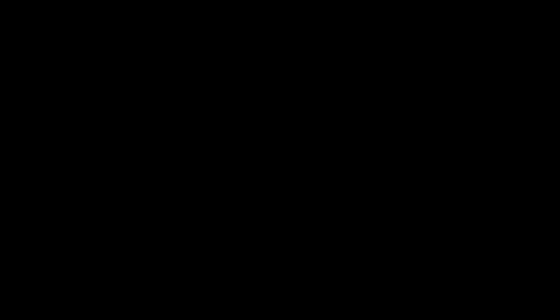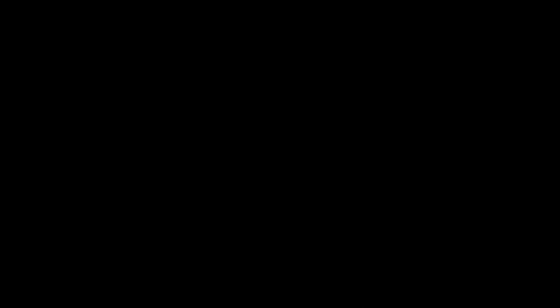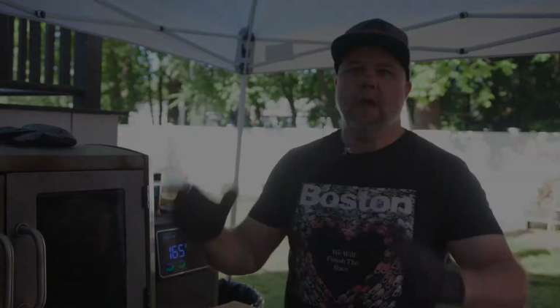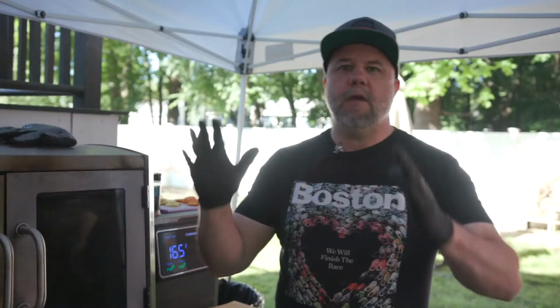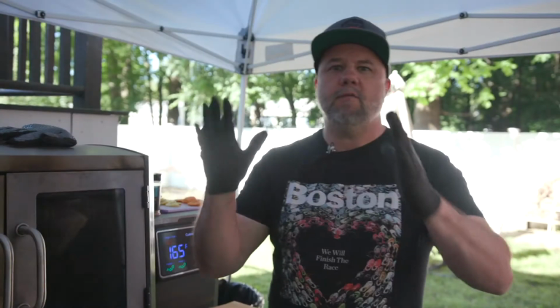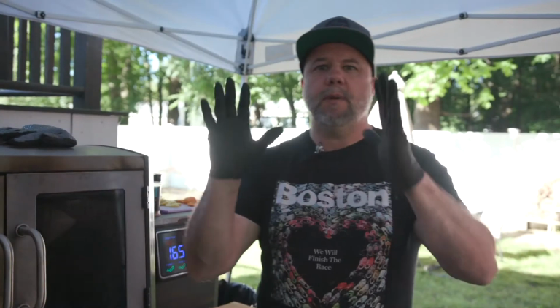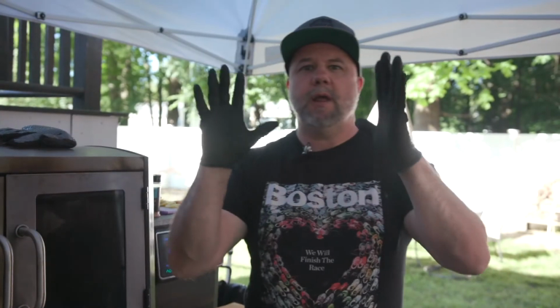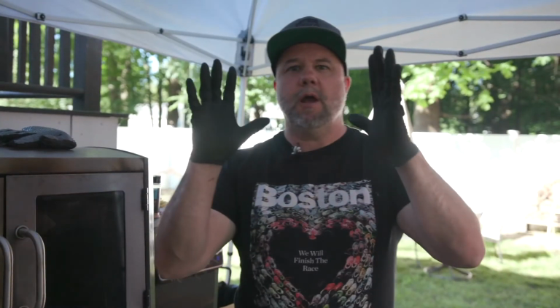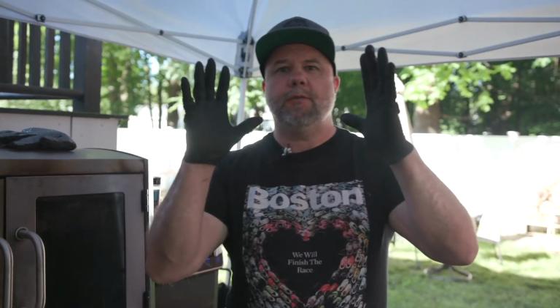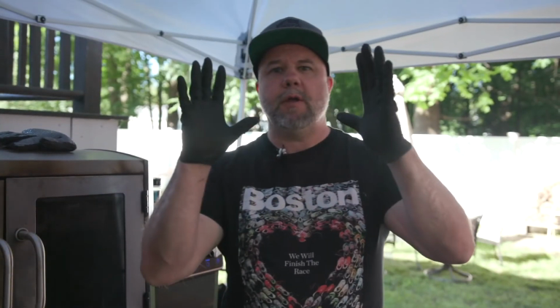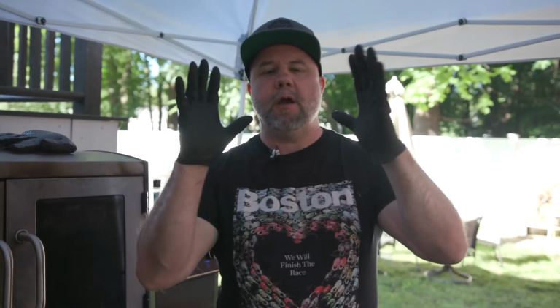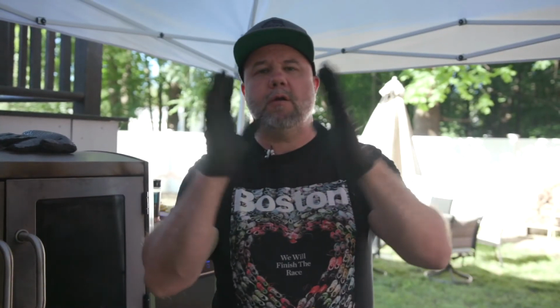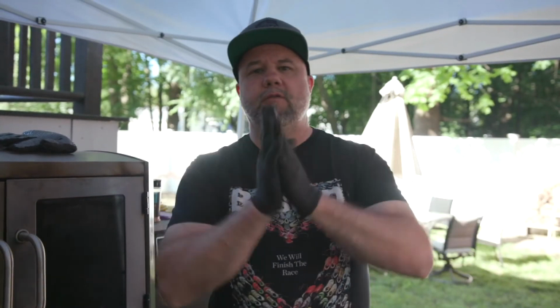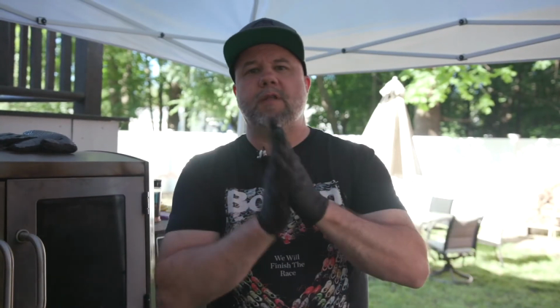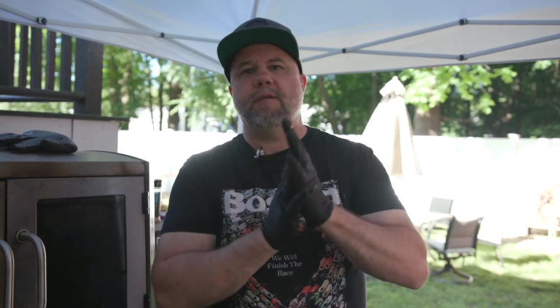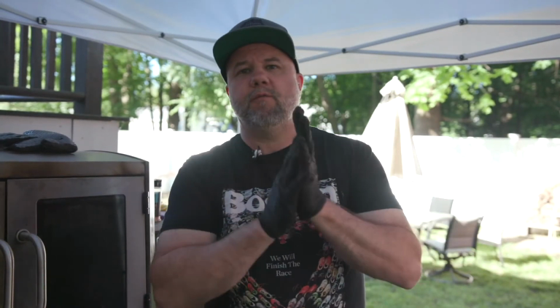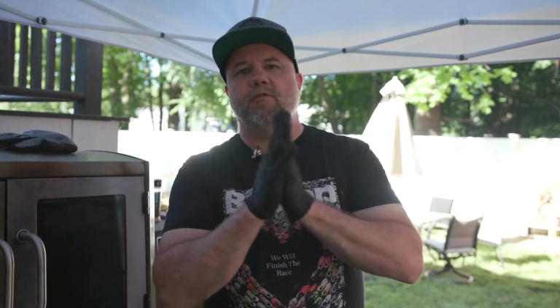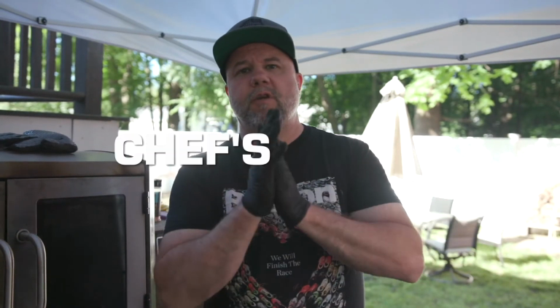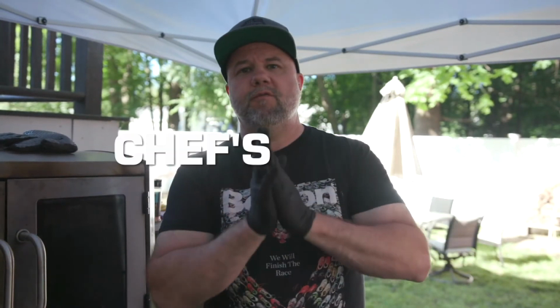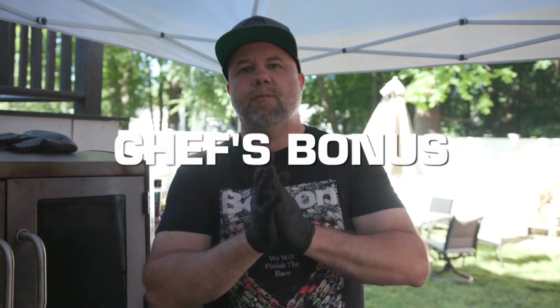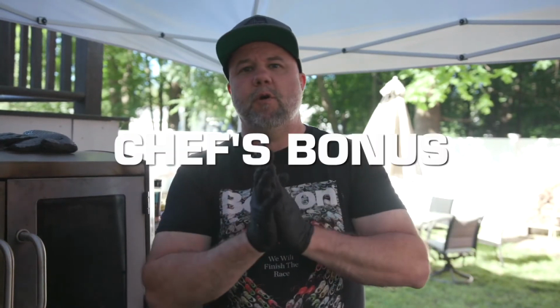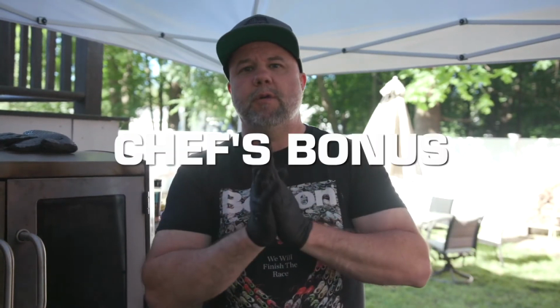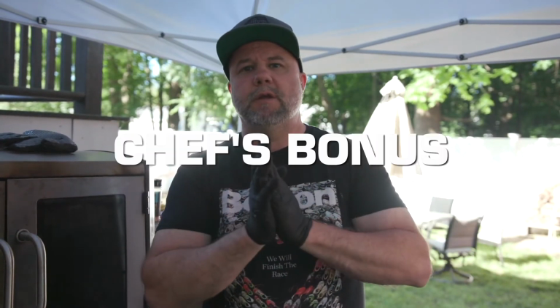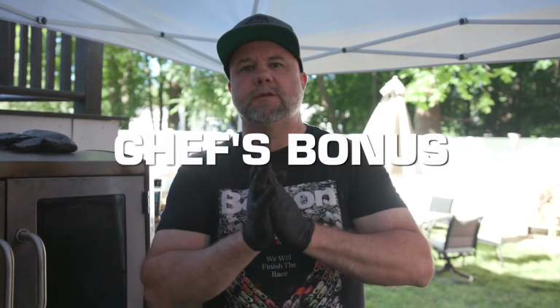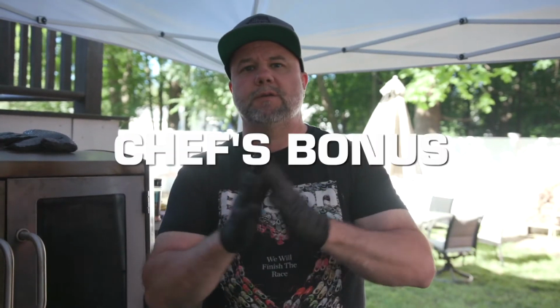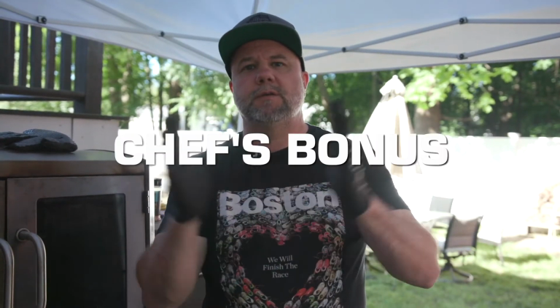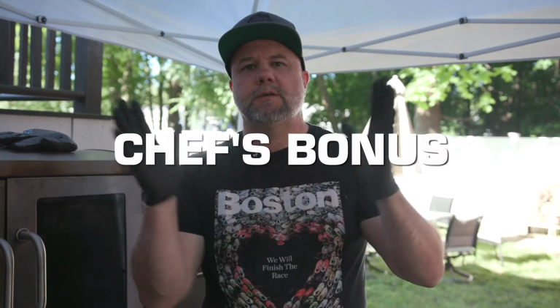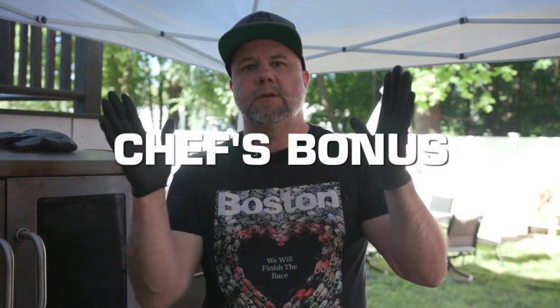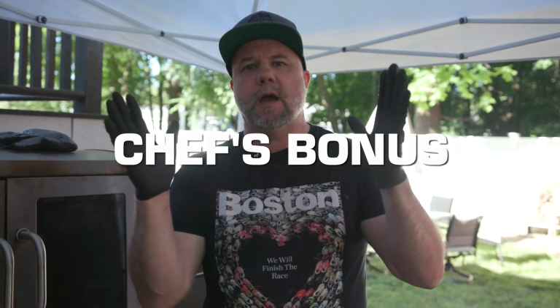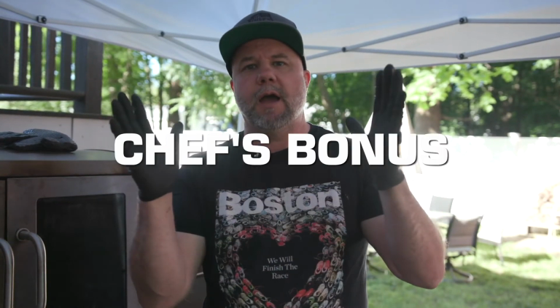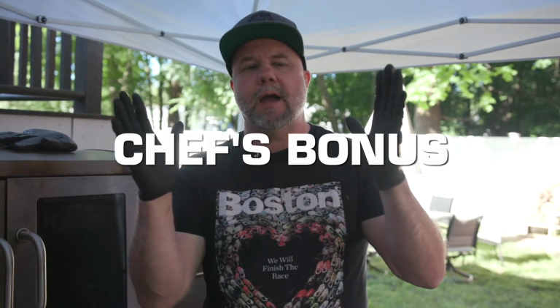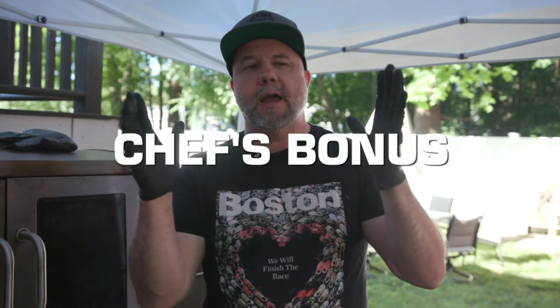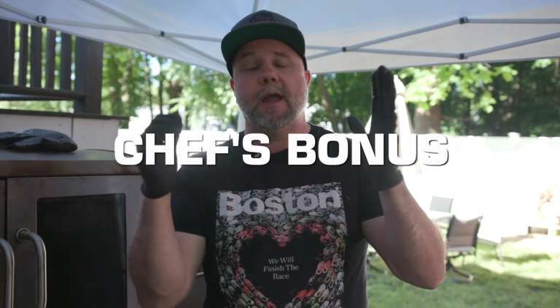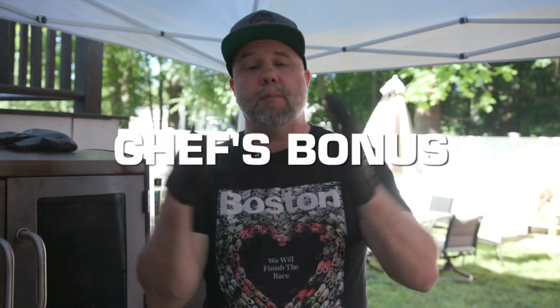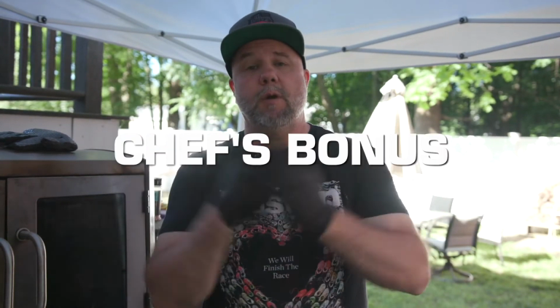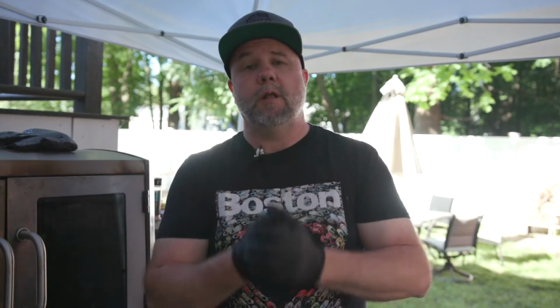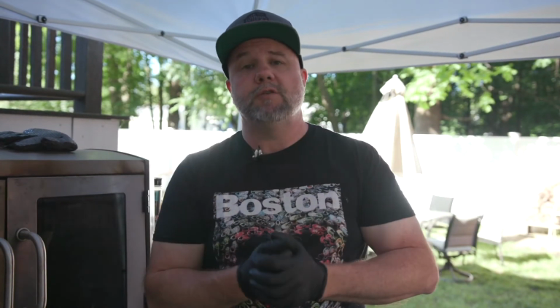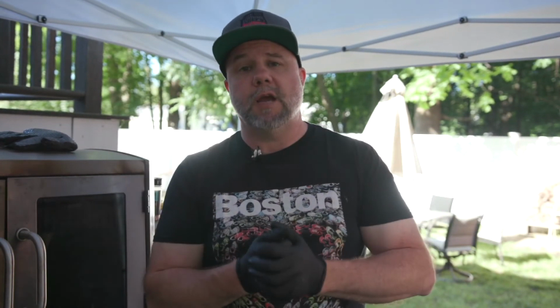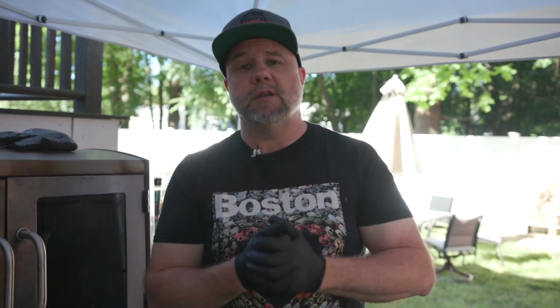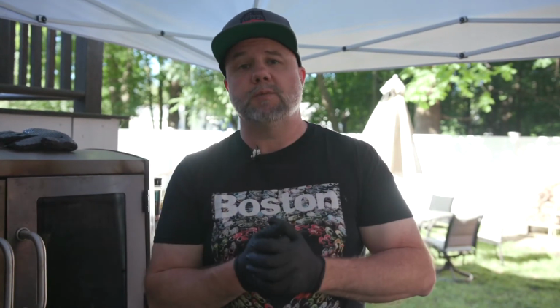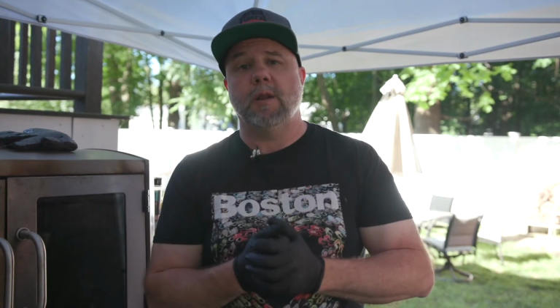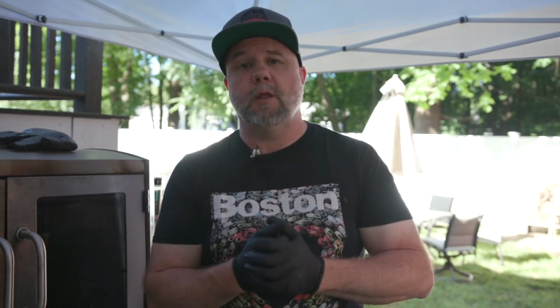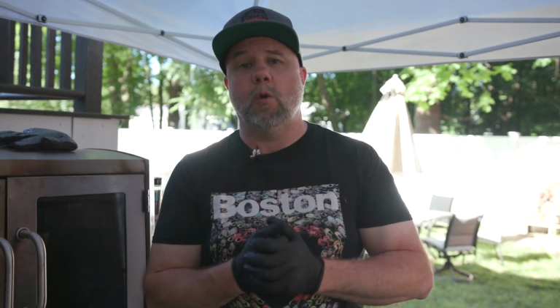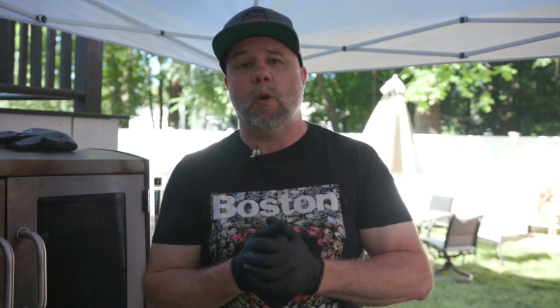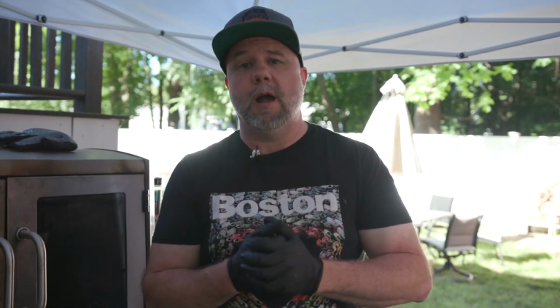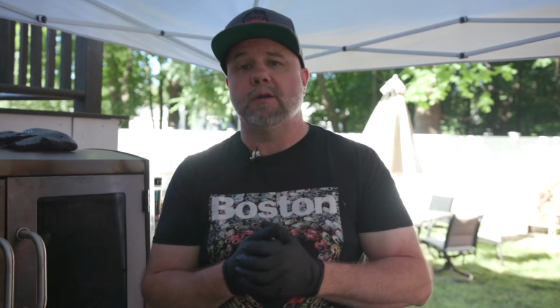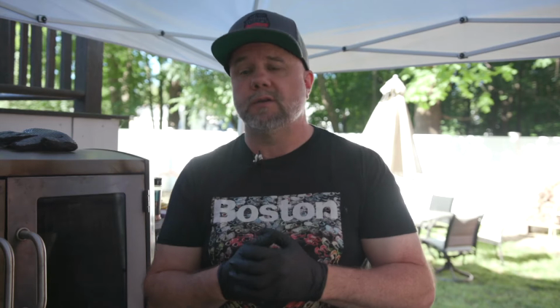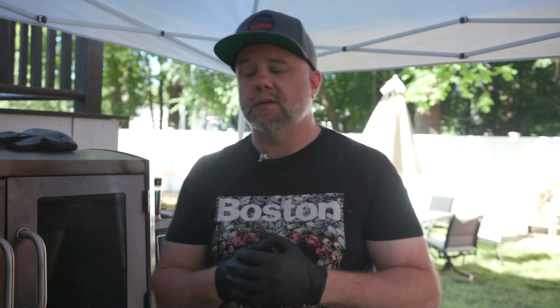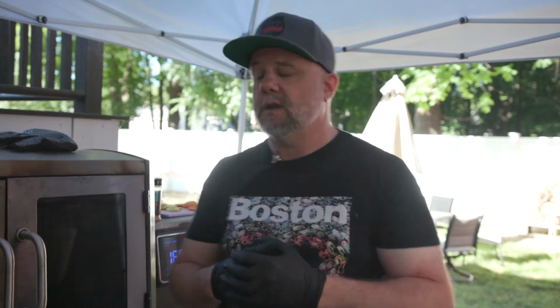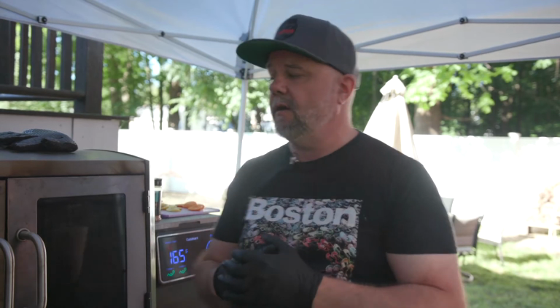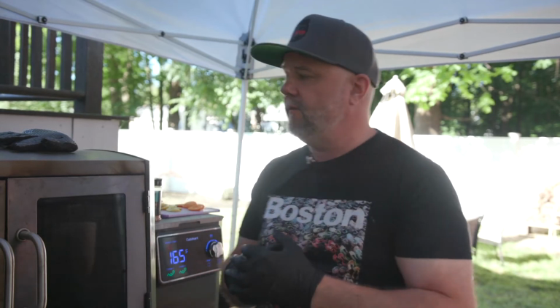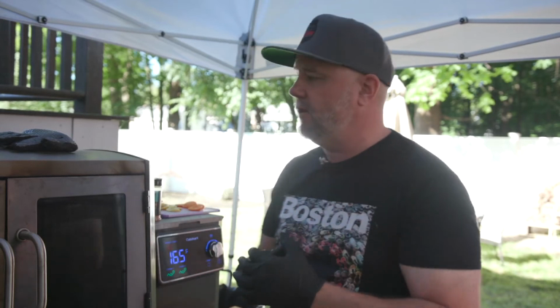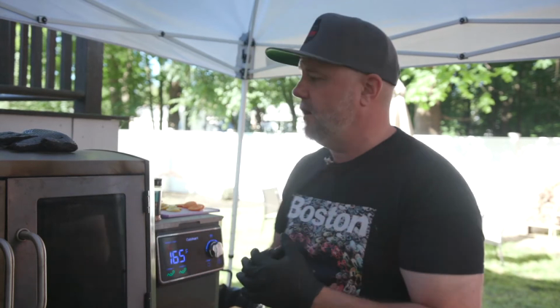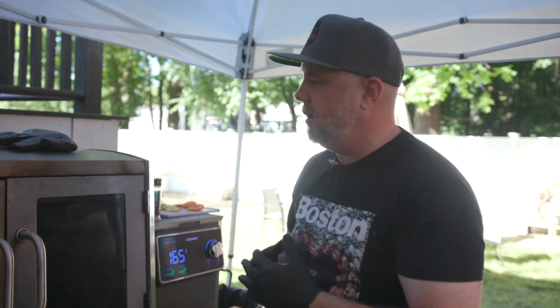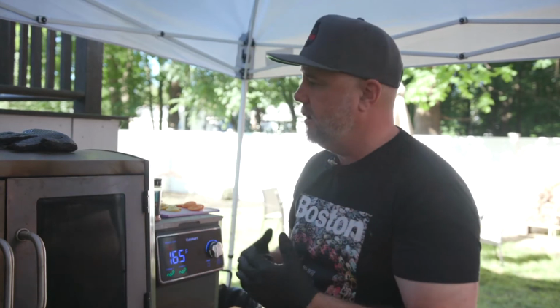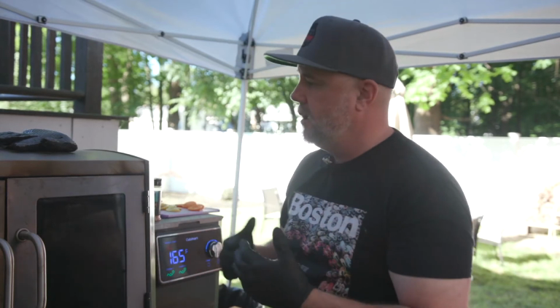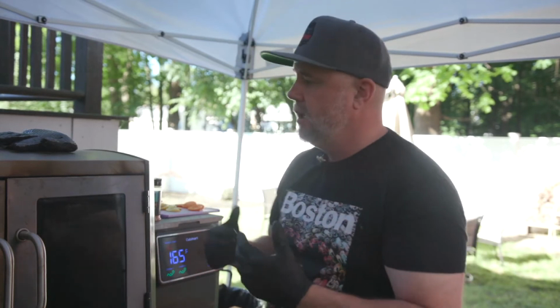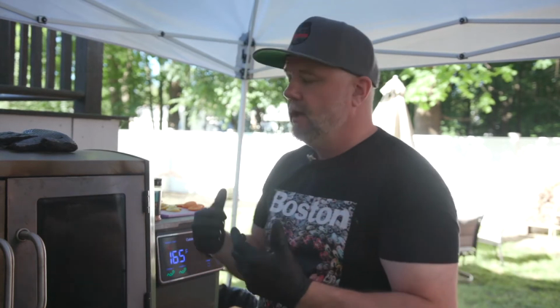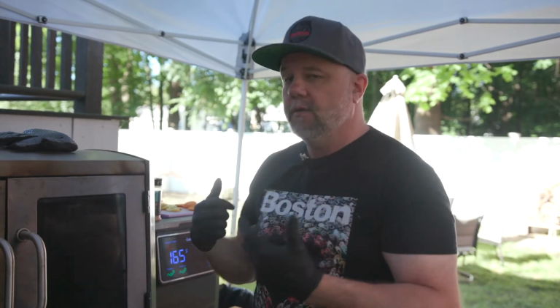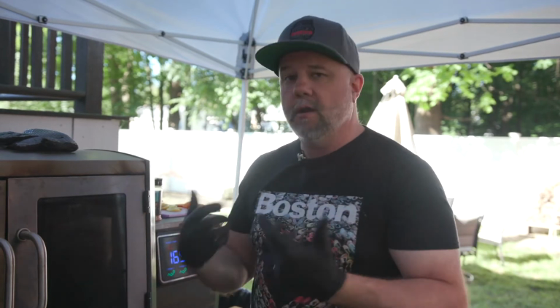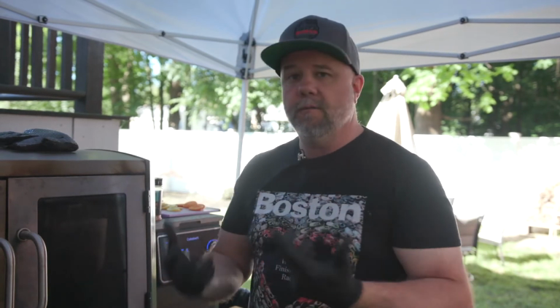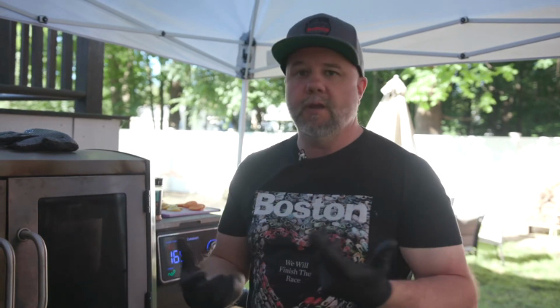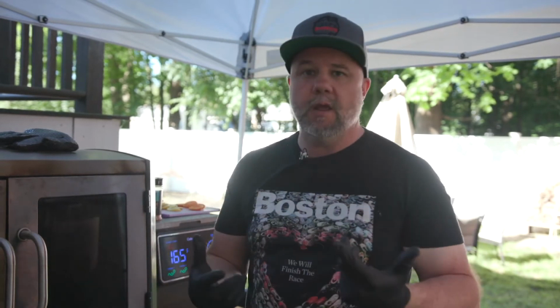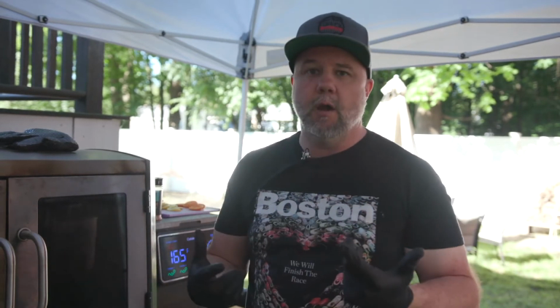Hey everybody out there, it's Dave from ChefsBonus. I apologize — it's been a little while since I've done a video.